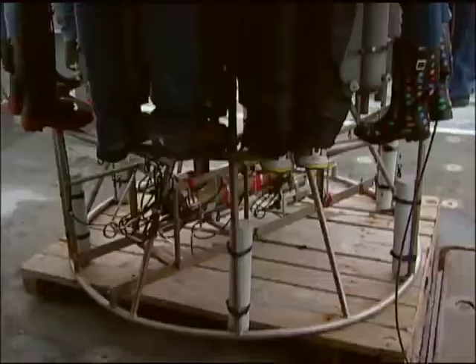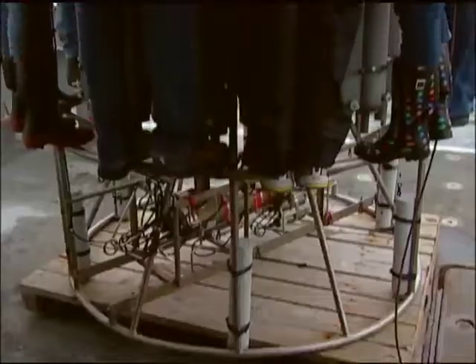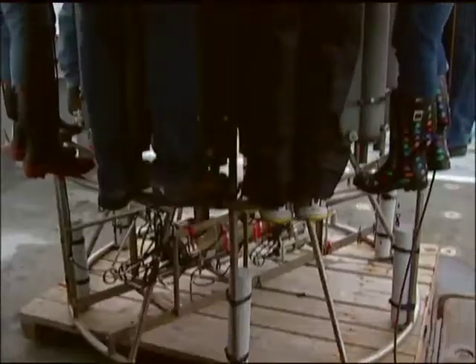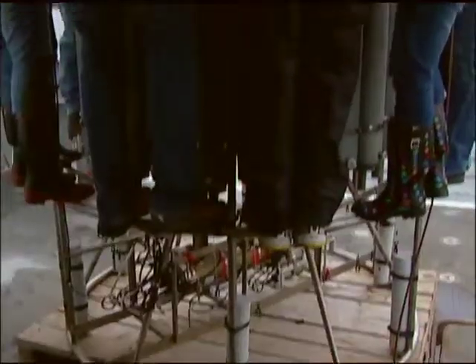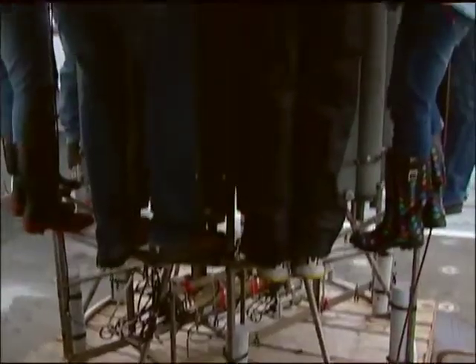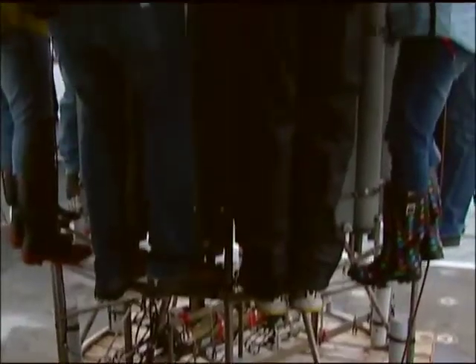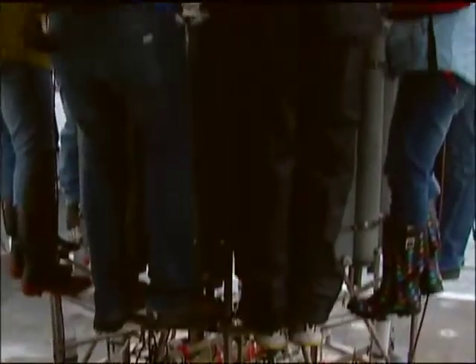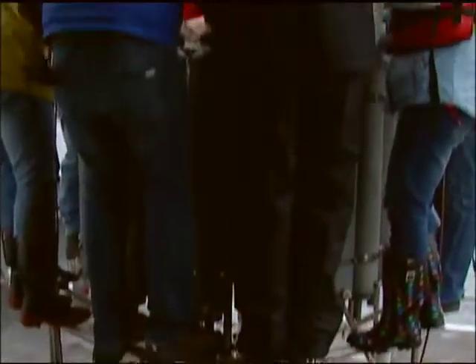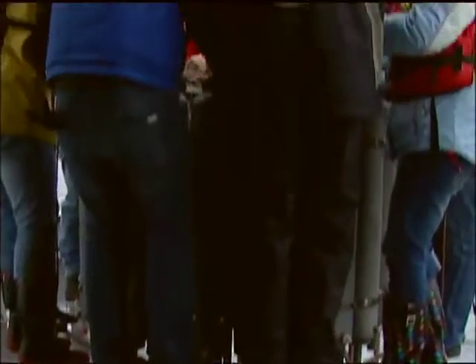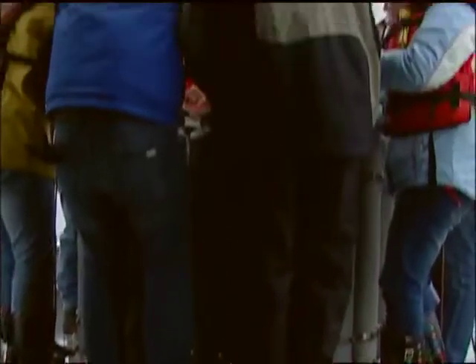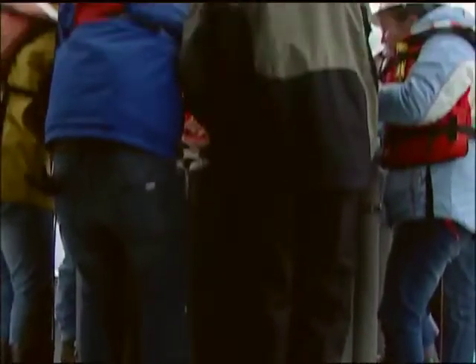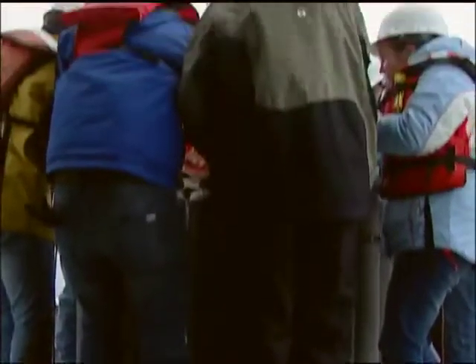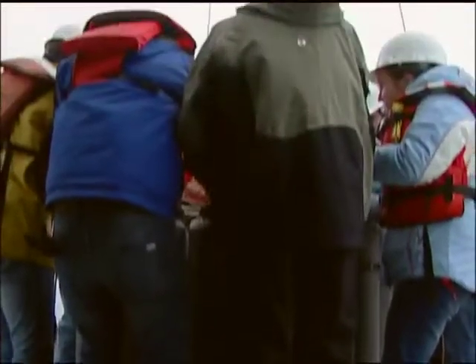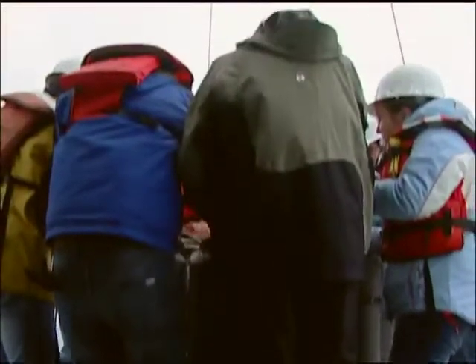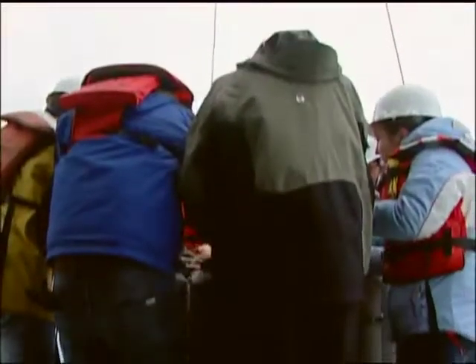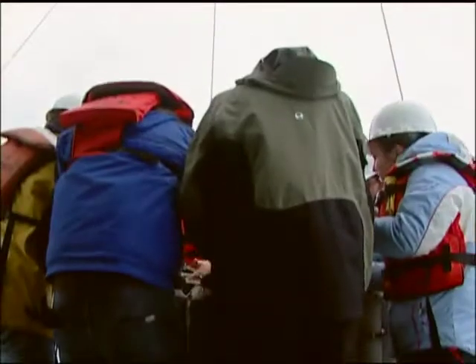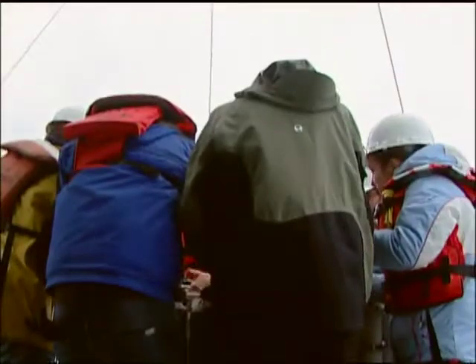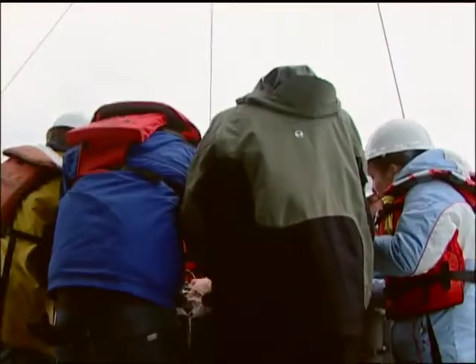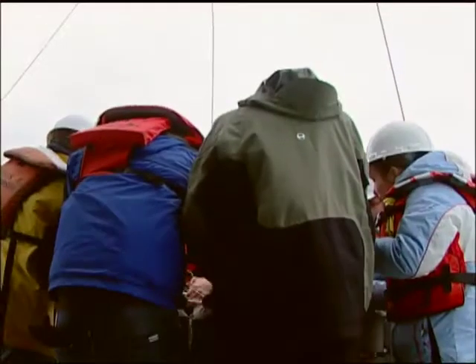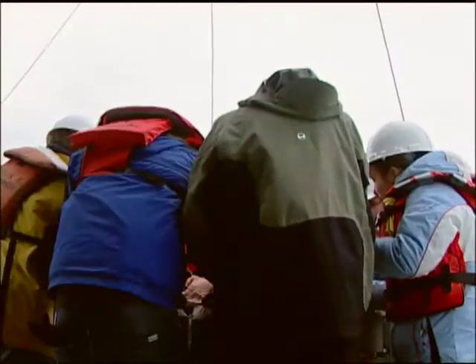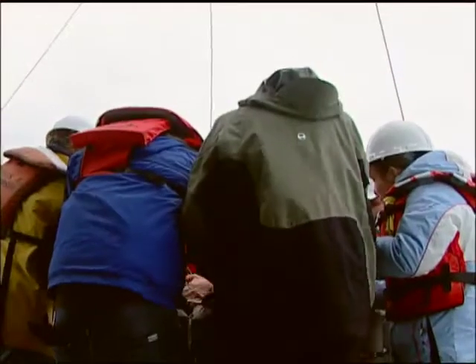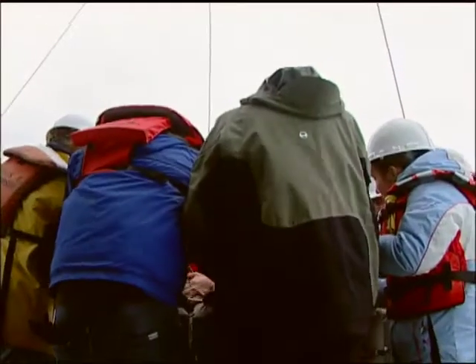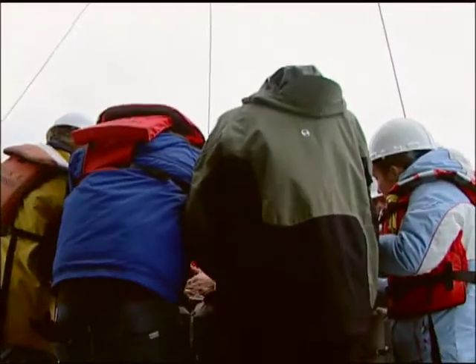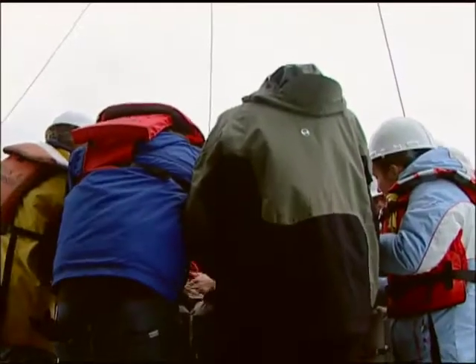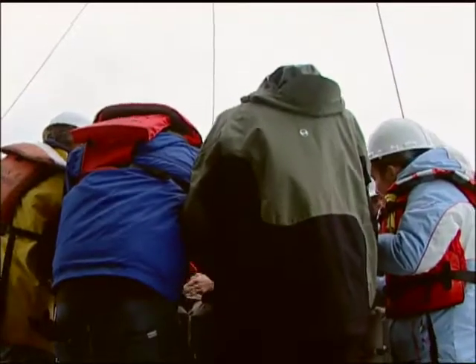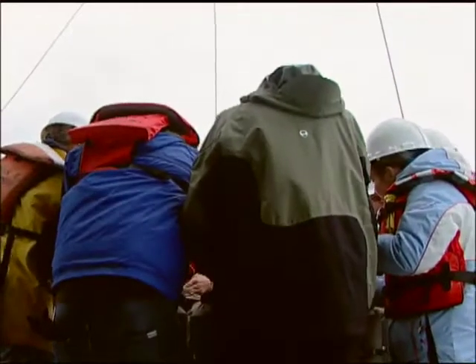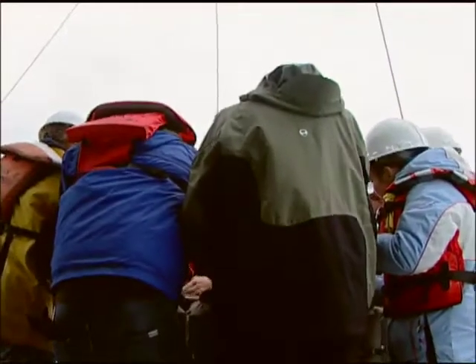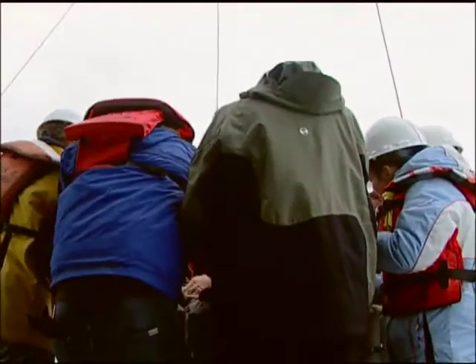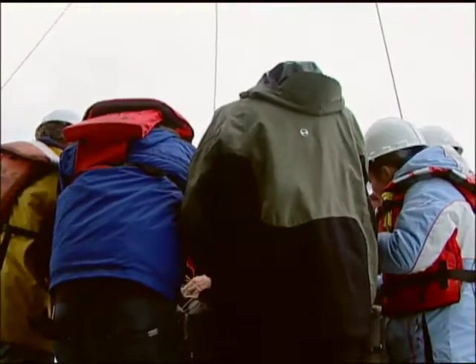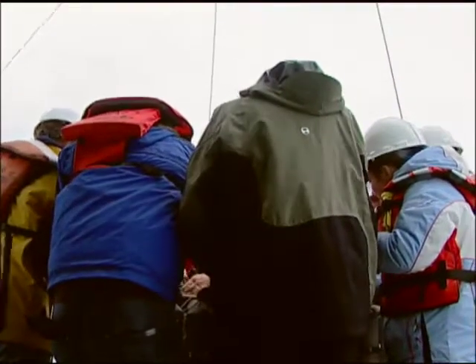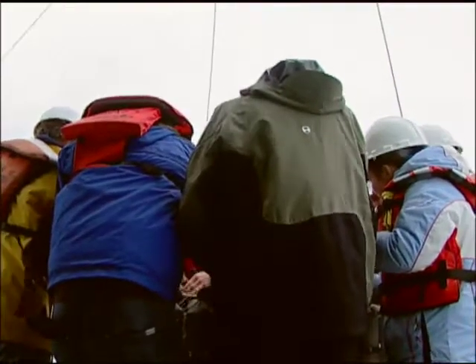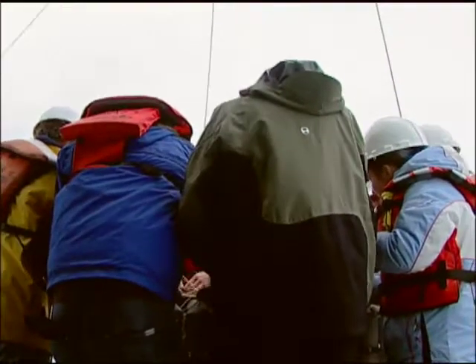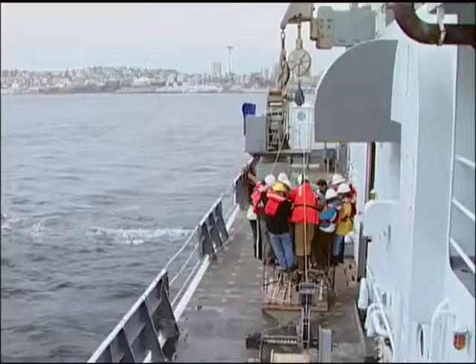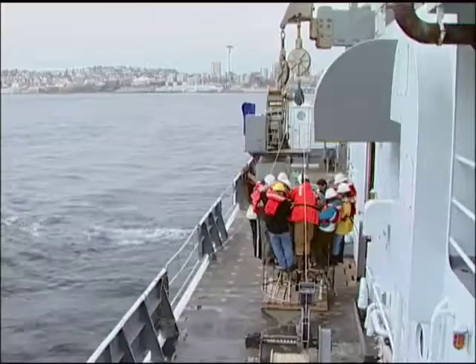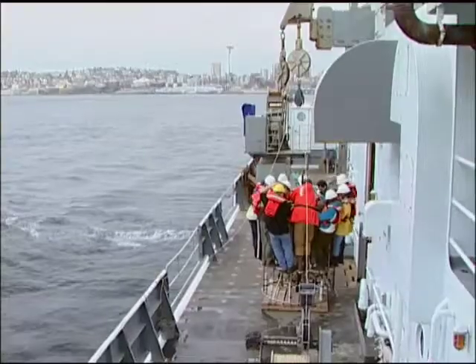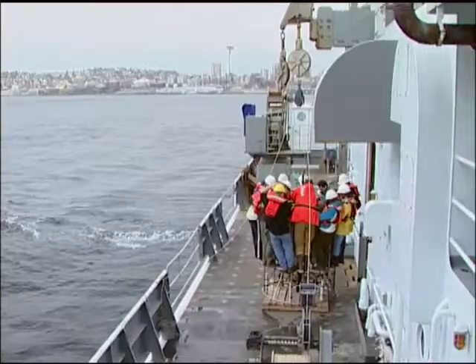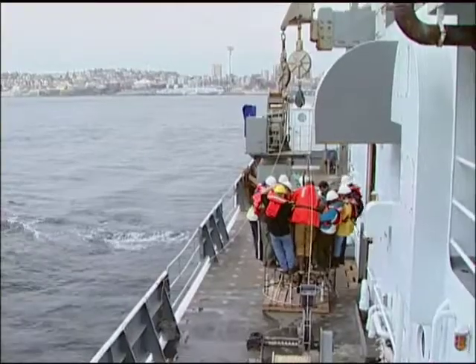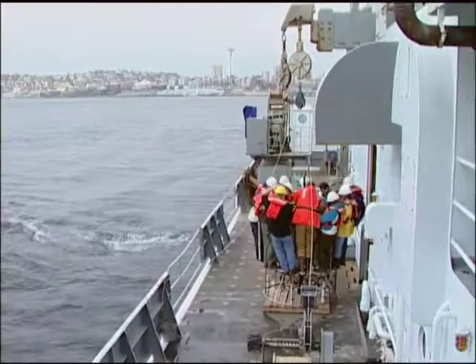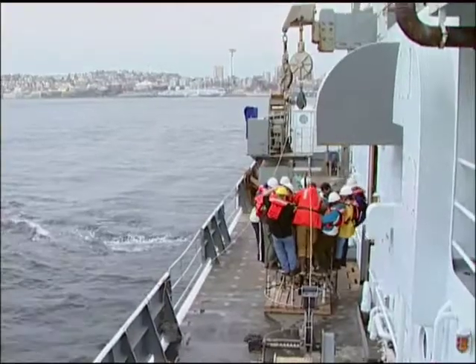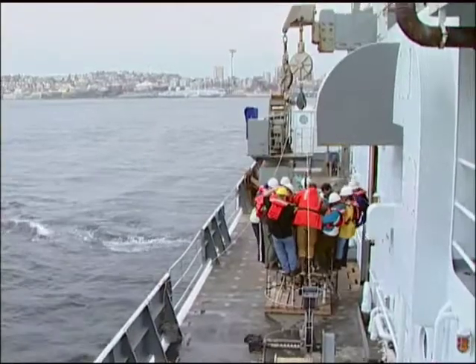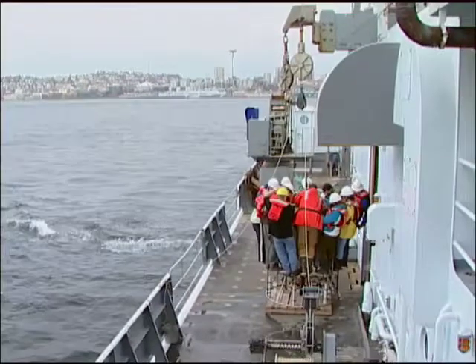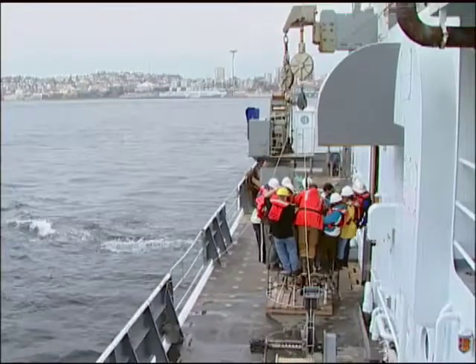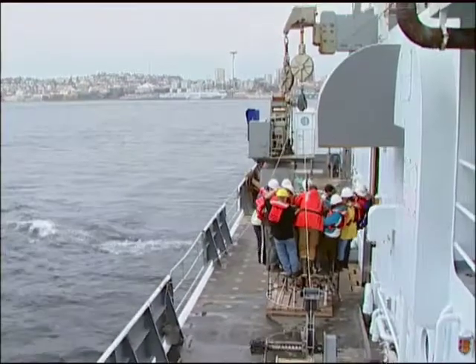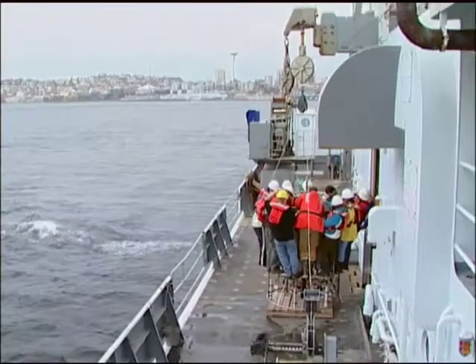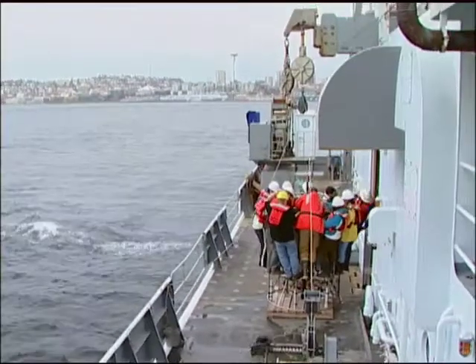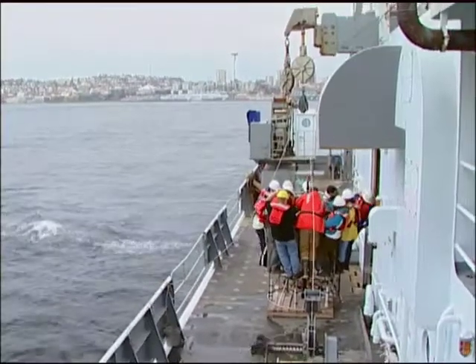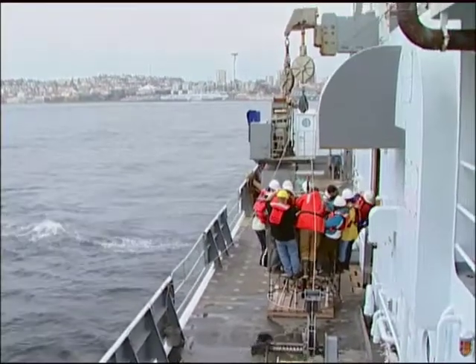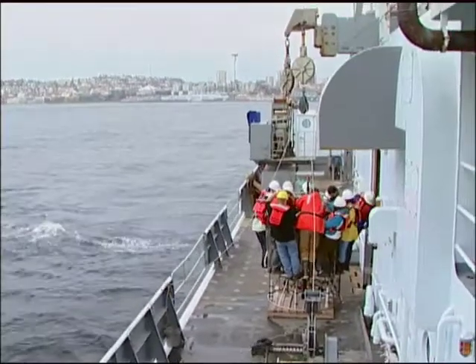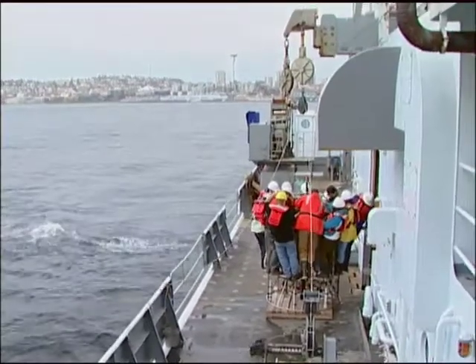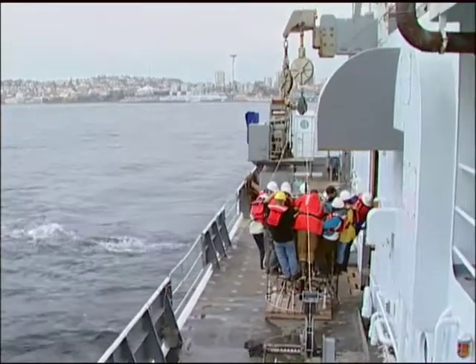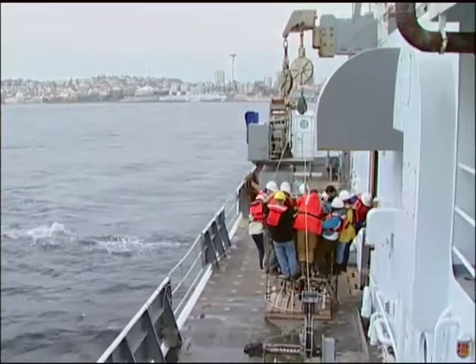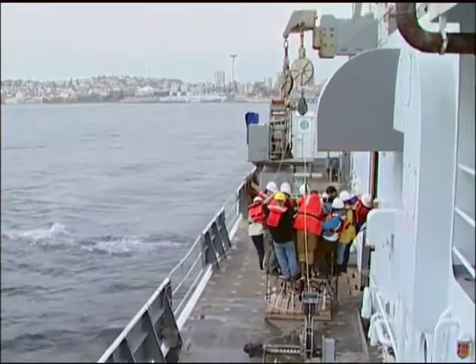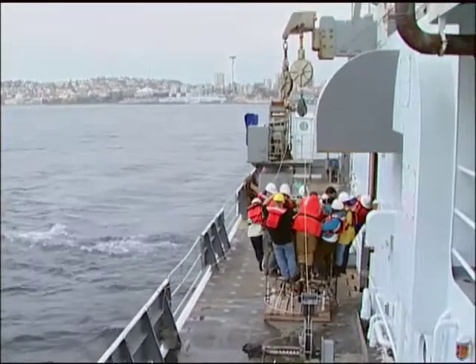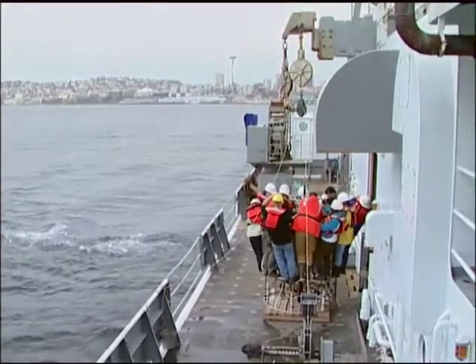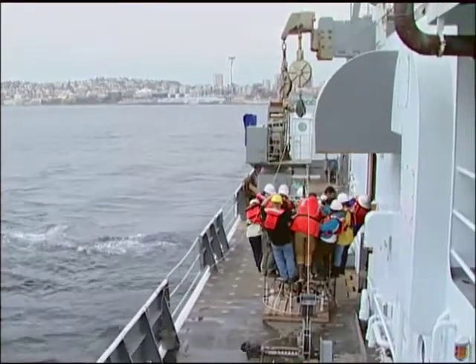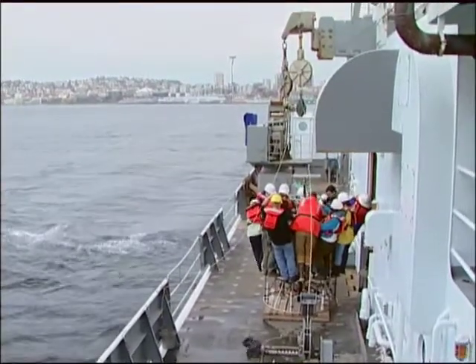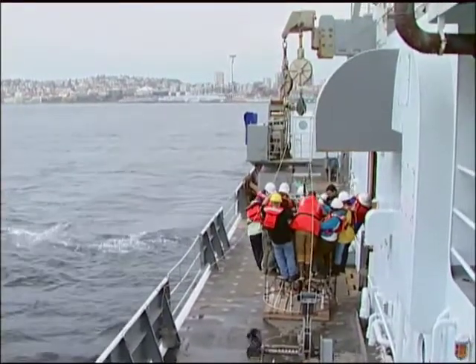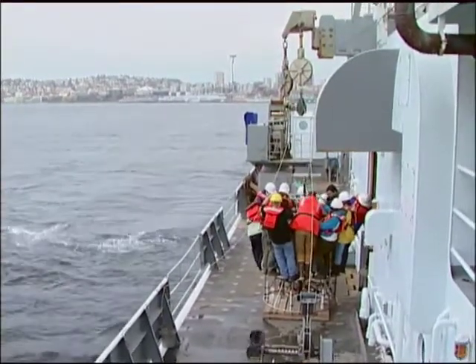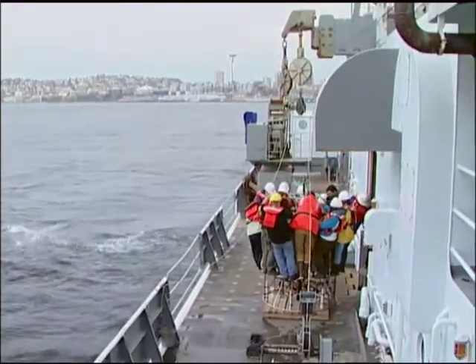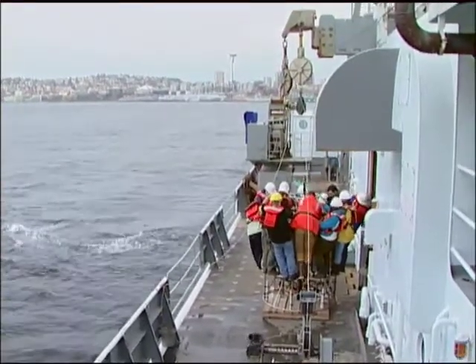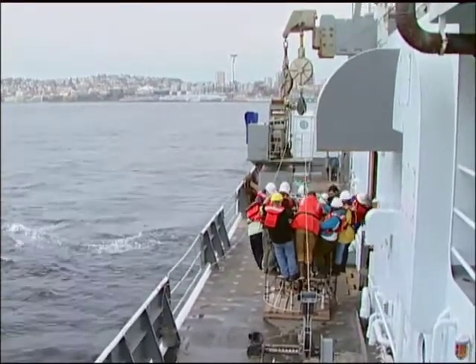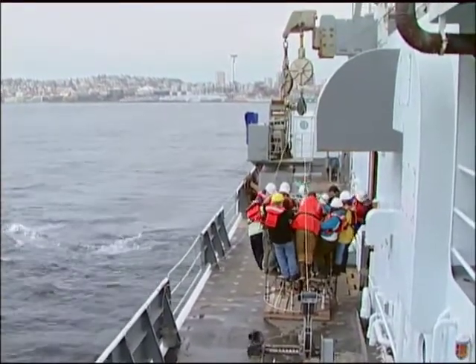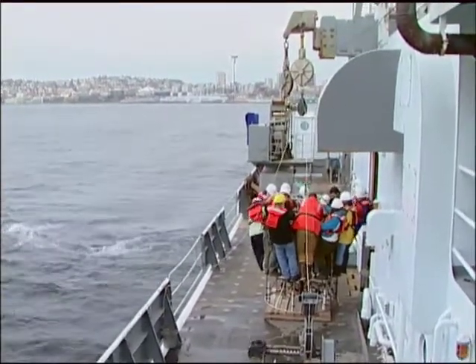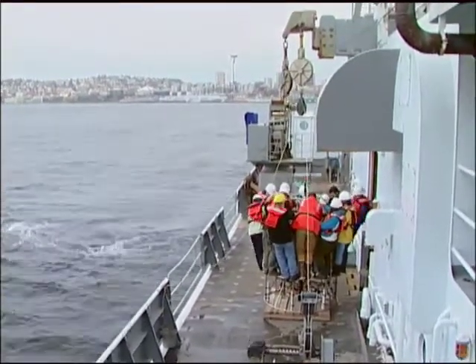The Thompson is a class one, or global class, ship, capable of months-long scientific expeditions on the open ocean.